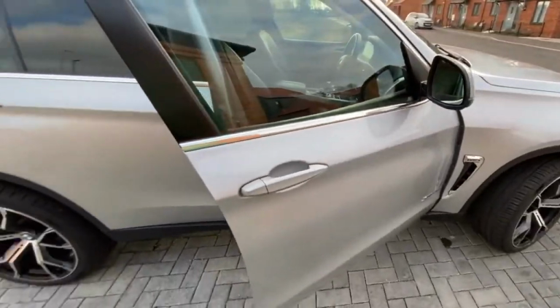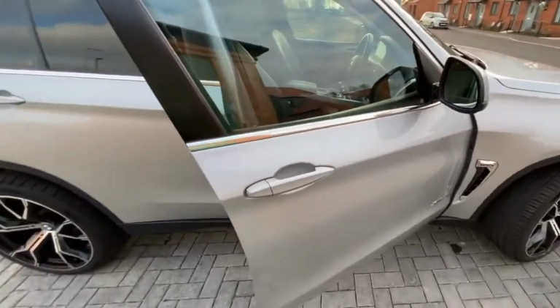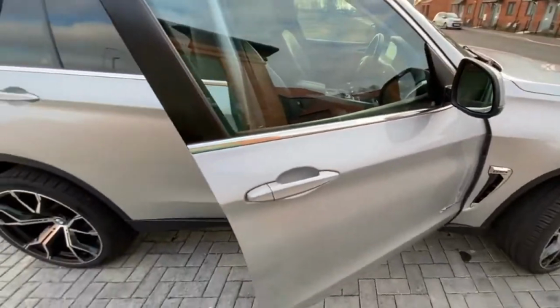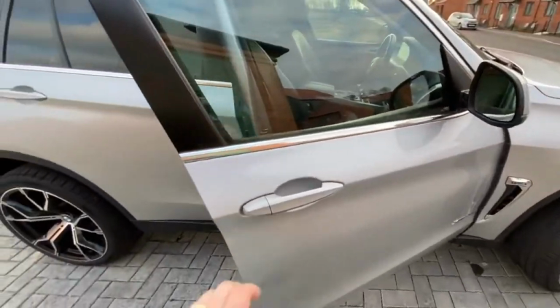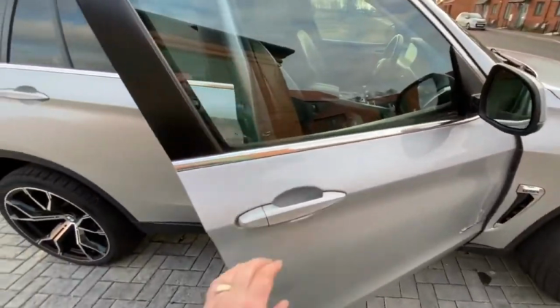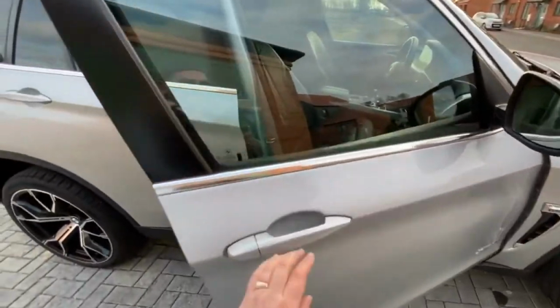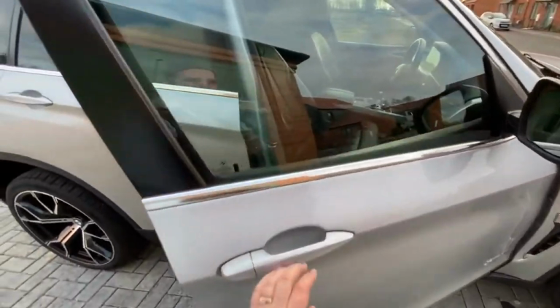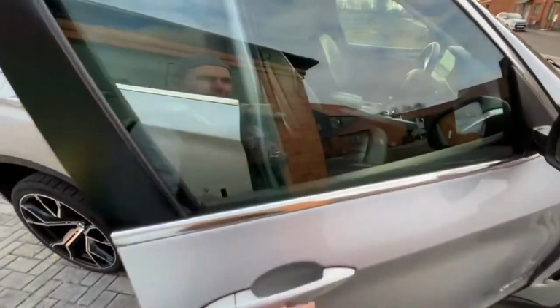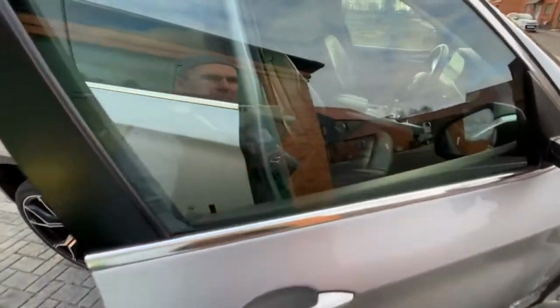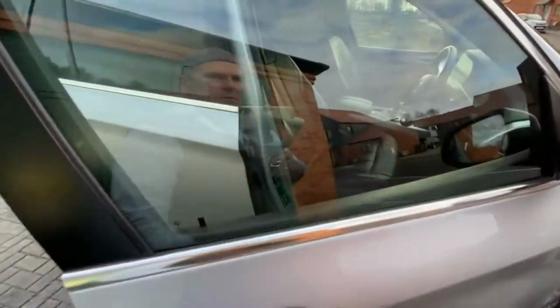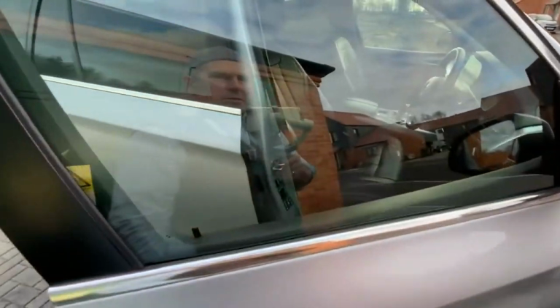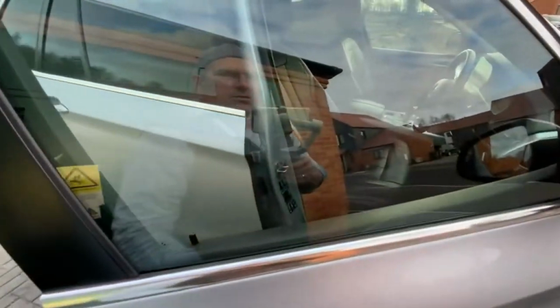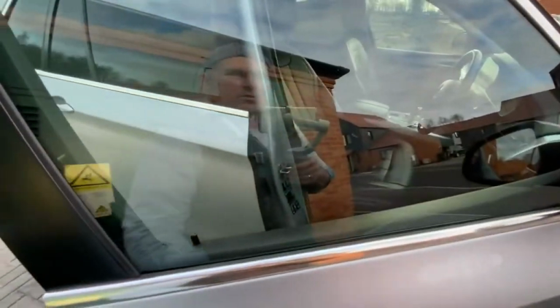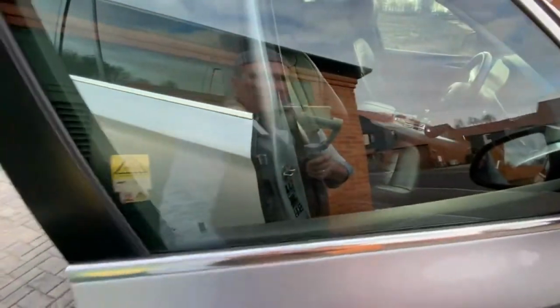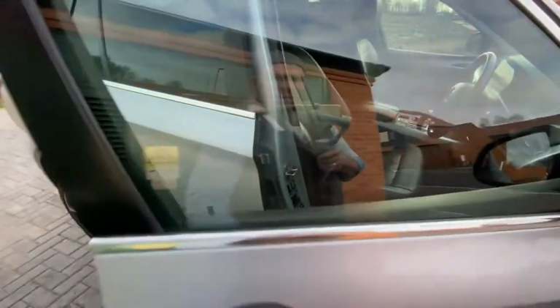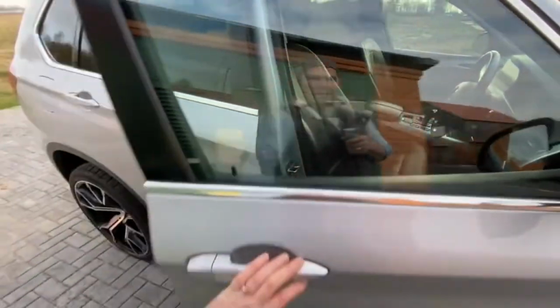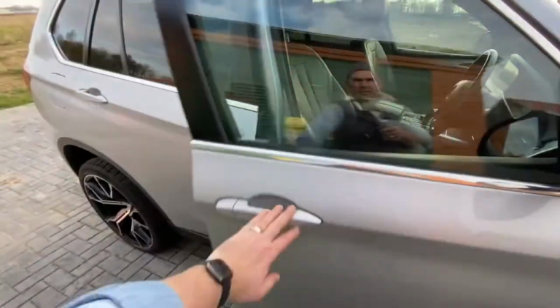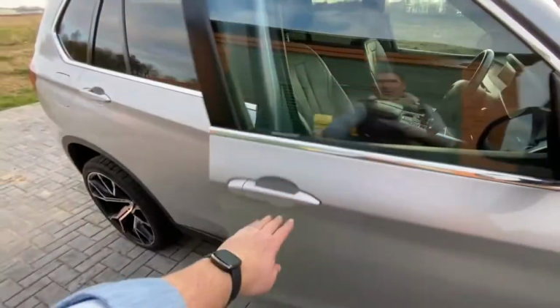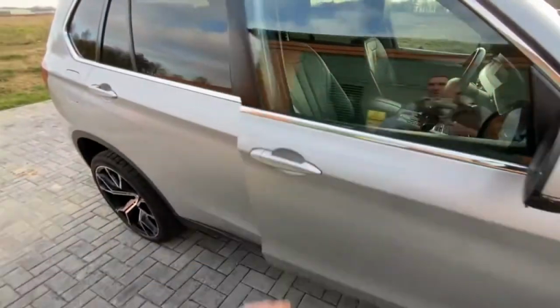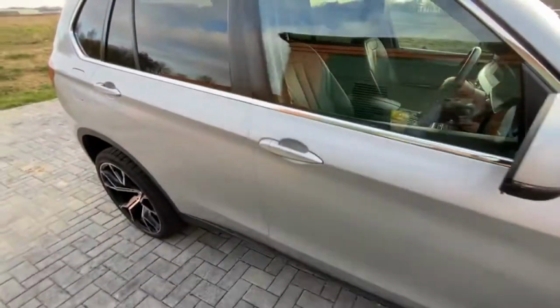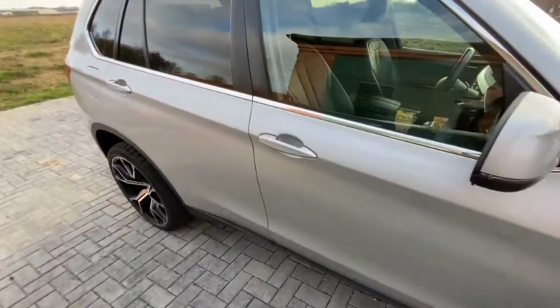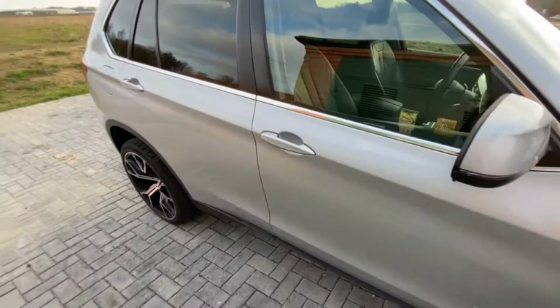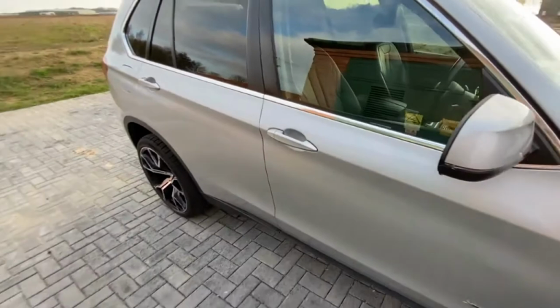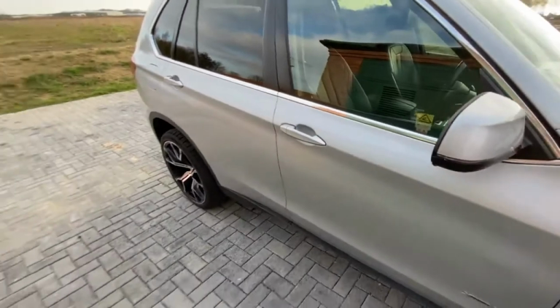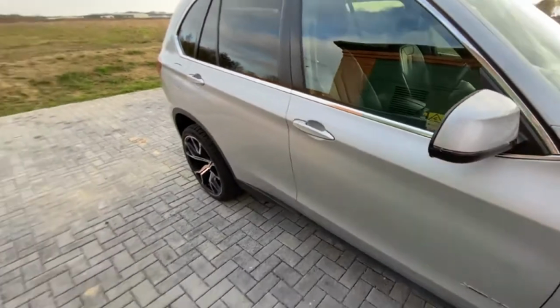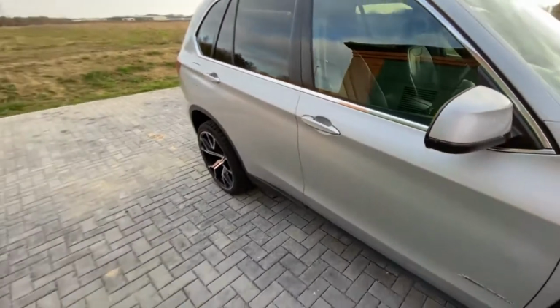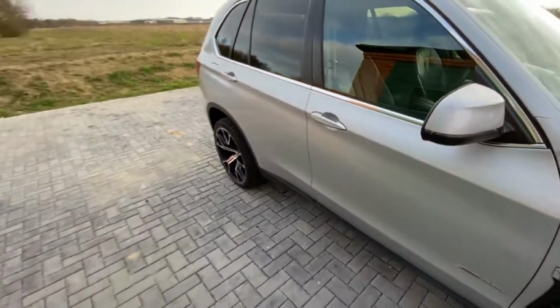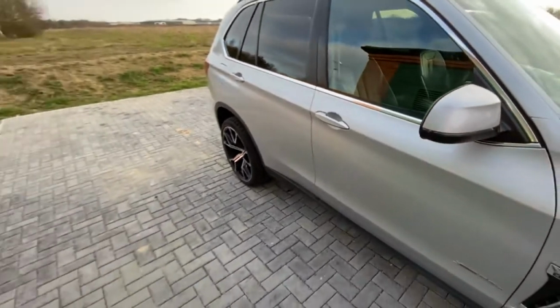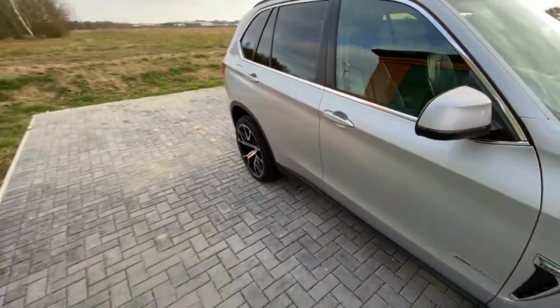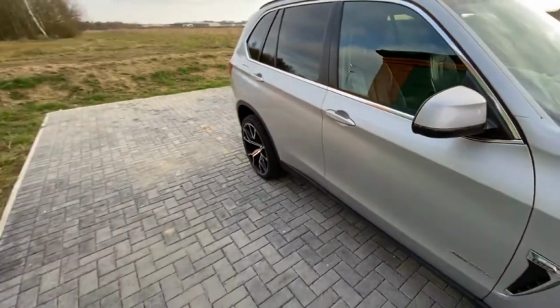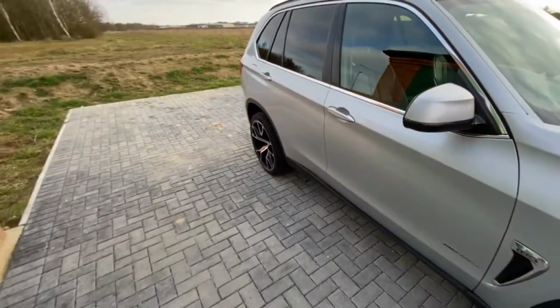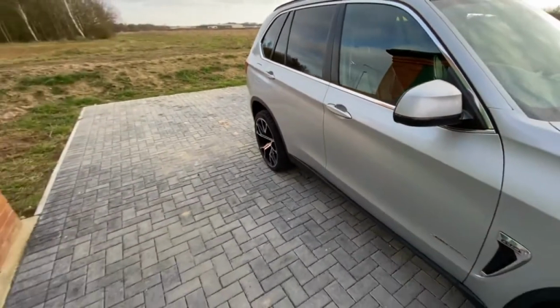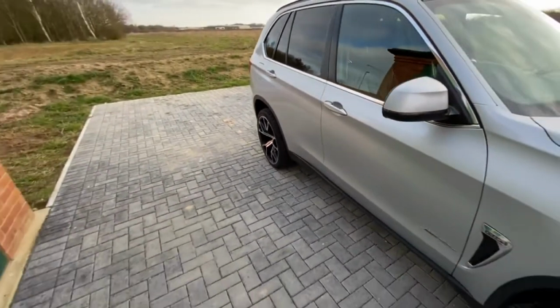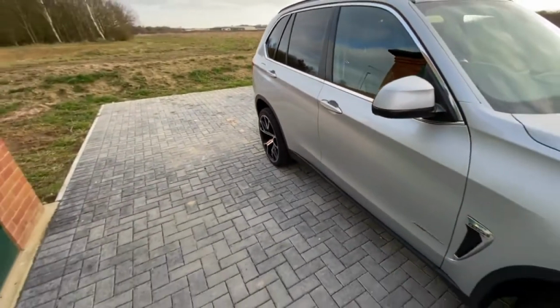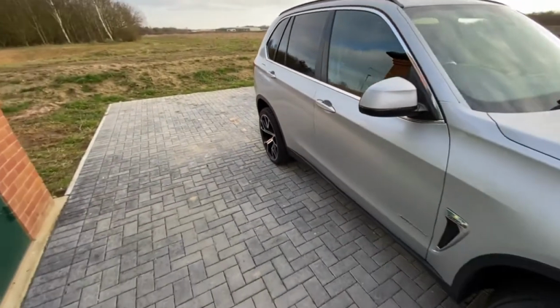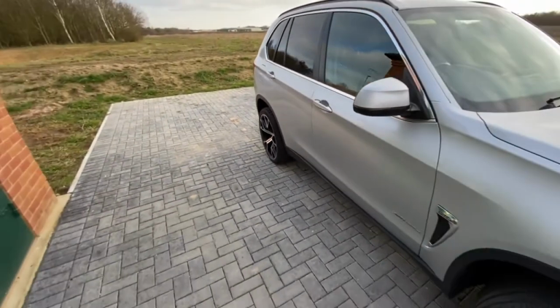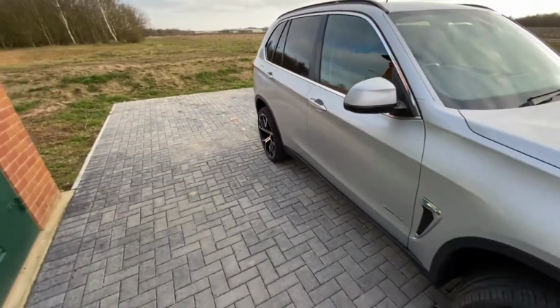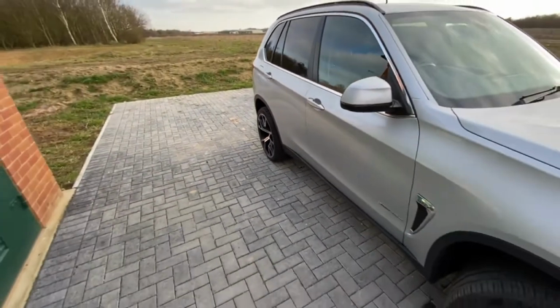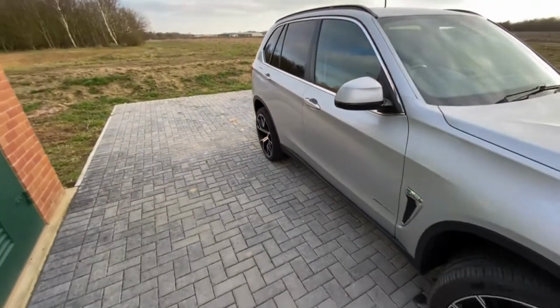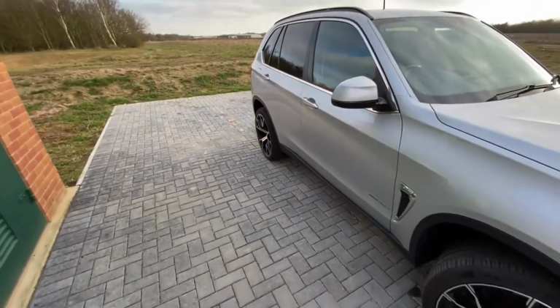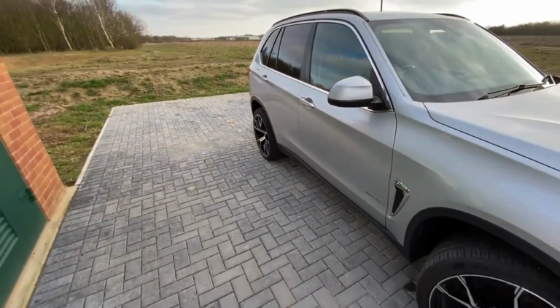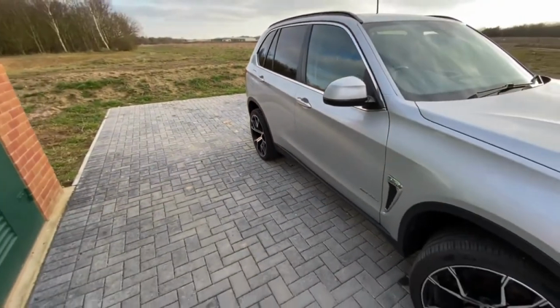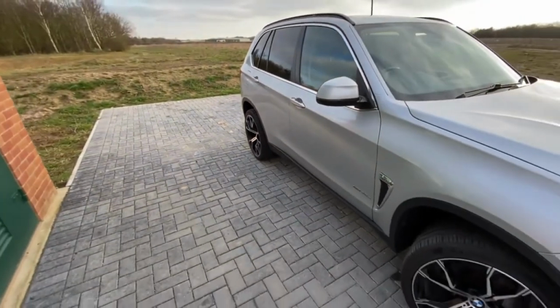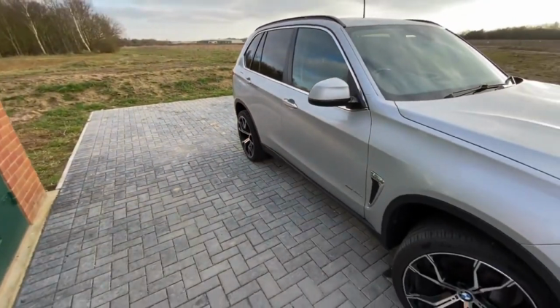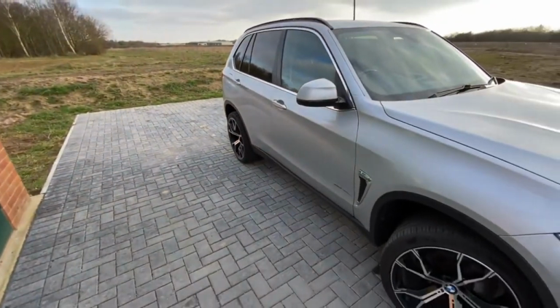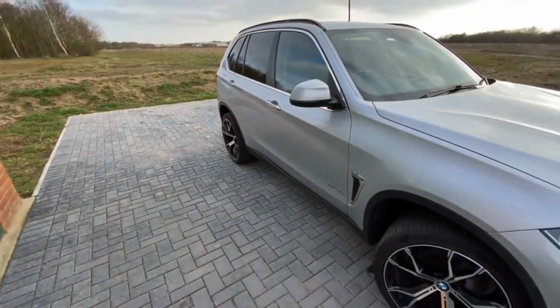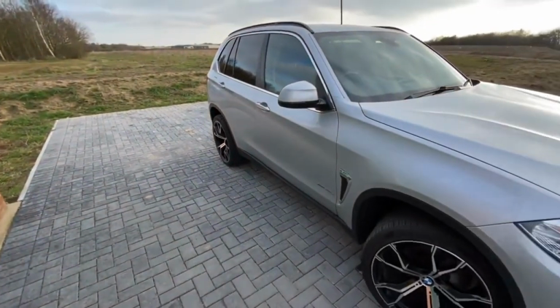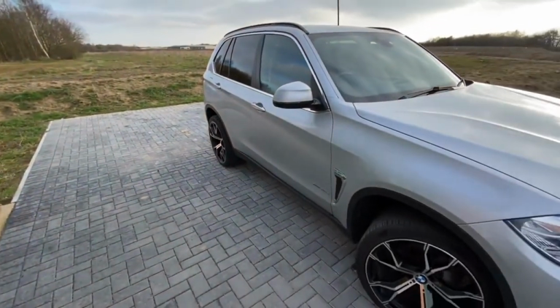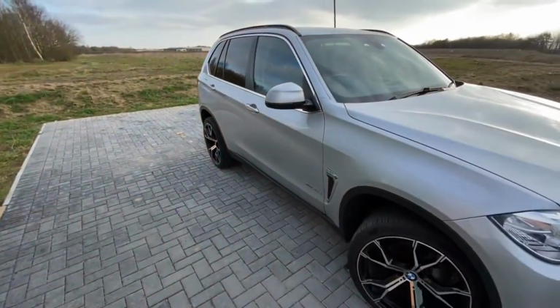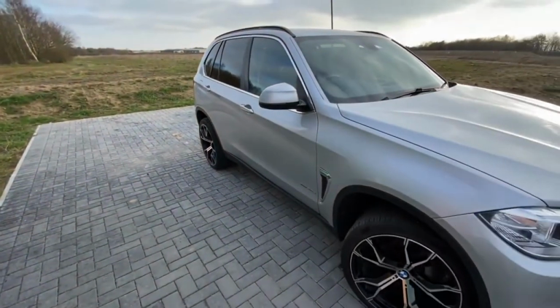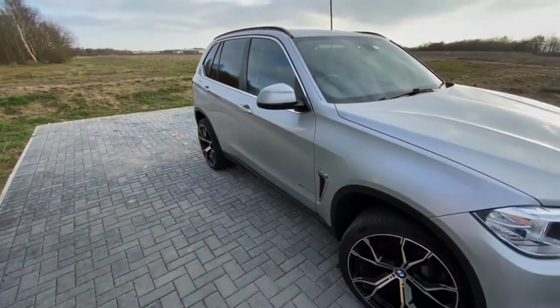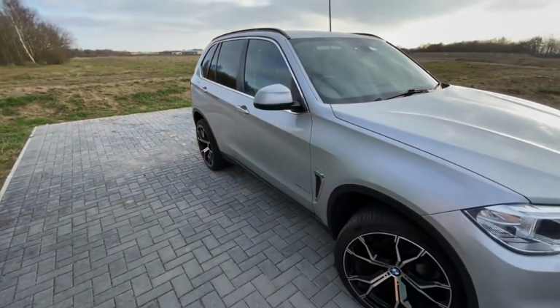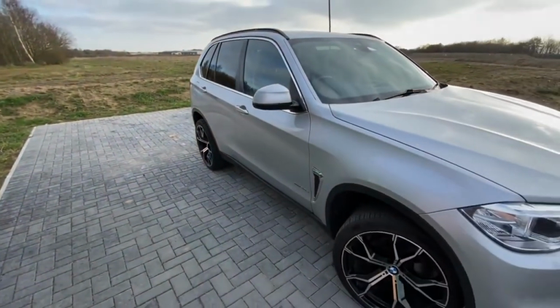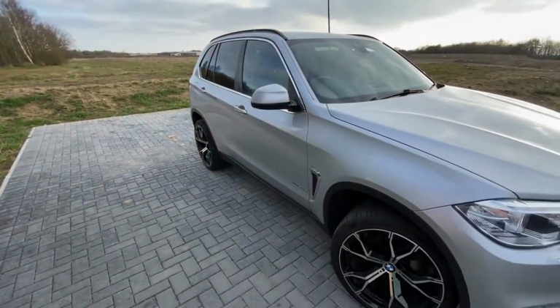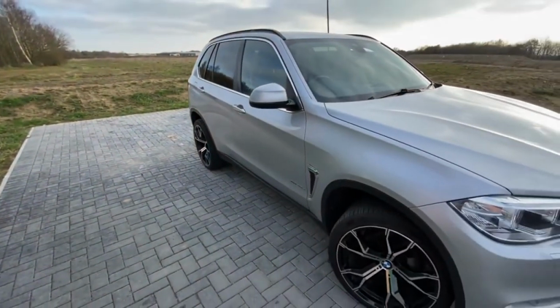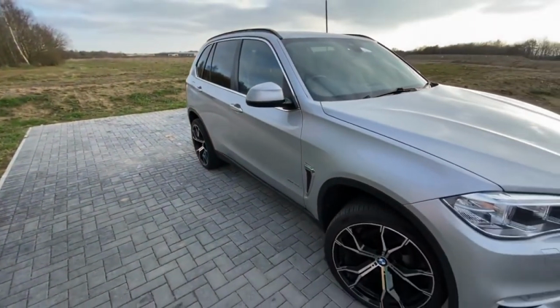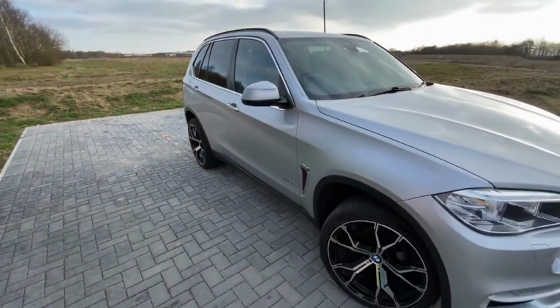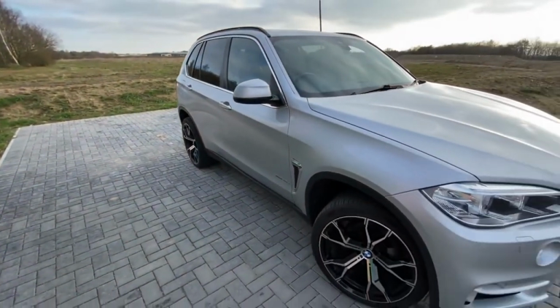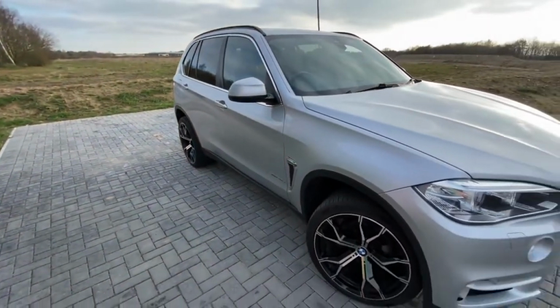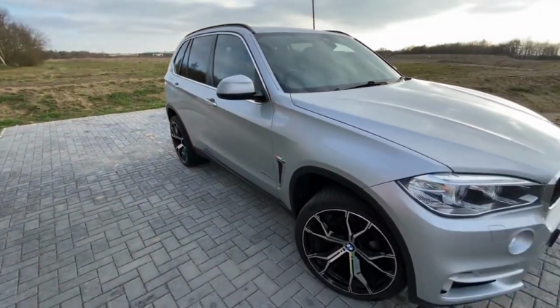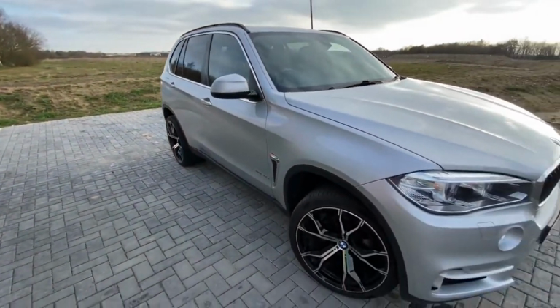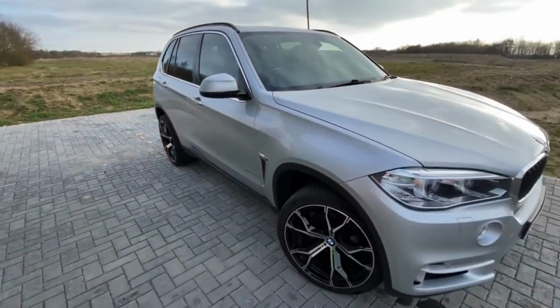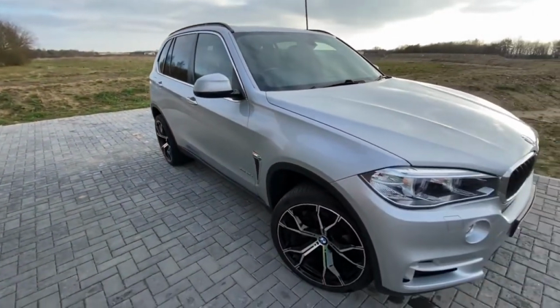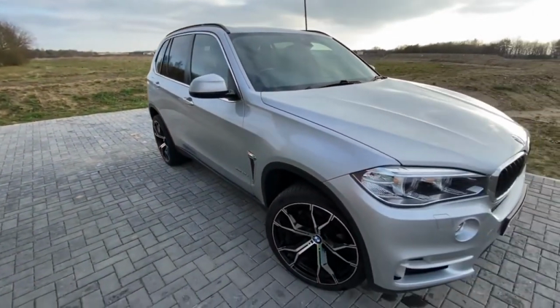Excellent condition all round. We've put 12 months warranty on there, which is upgradable.